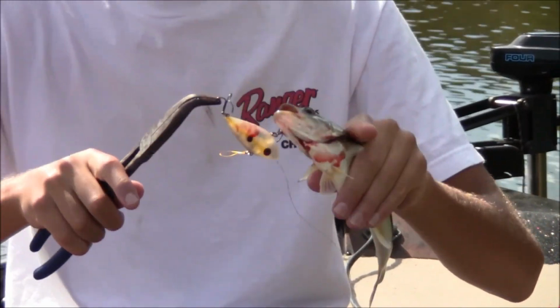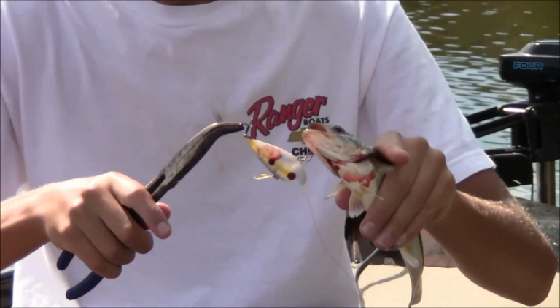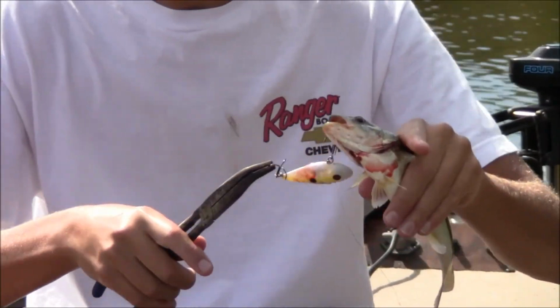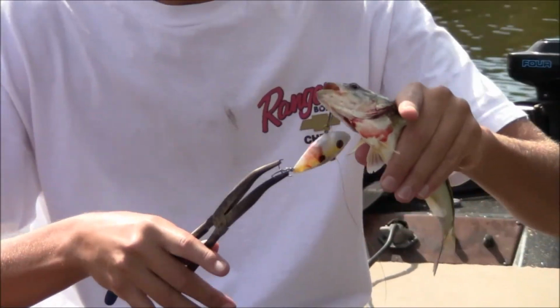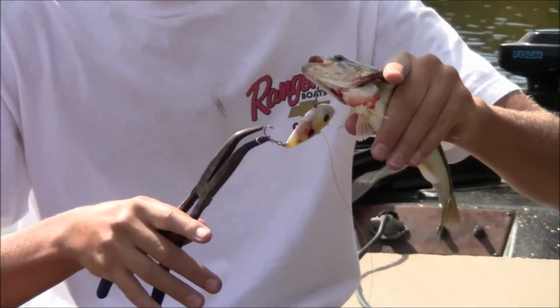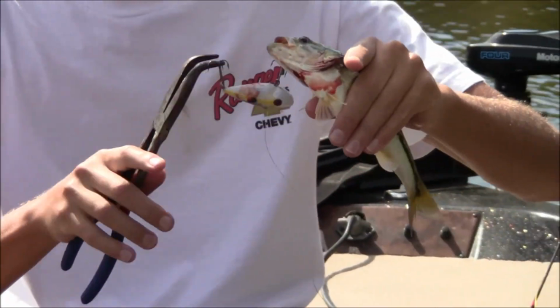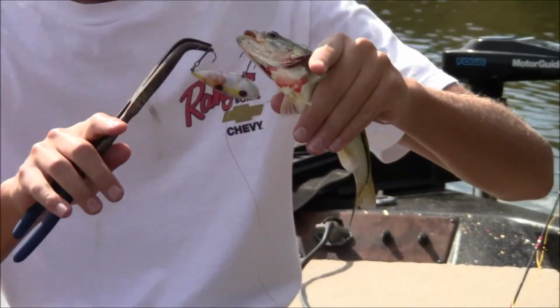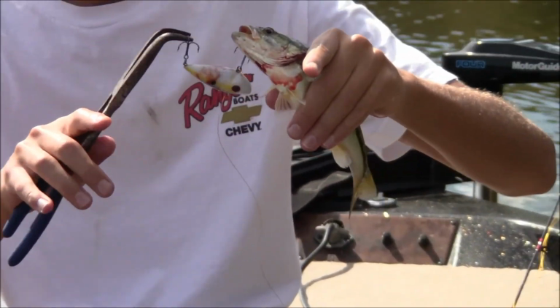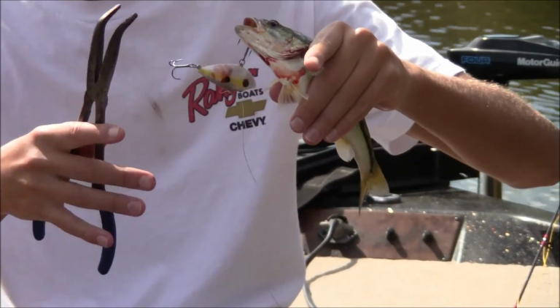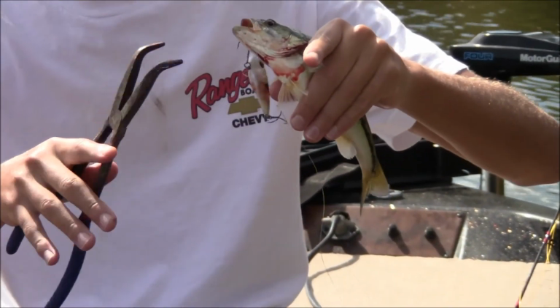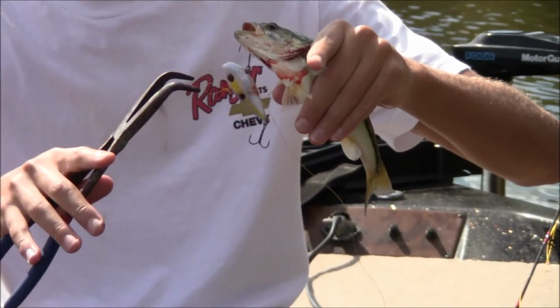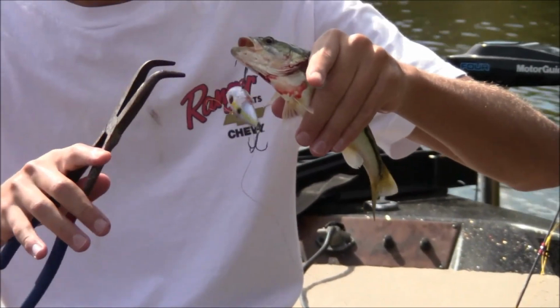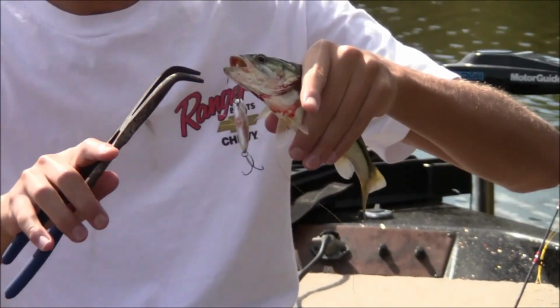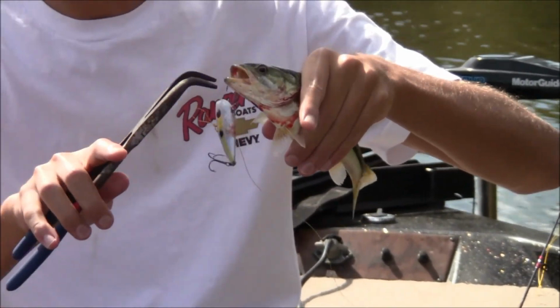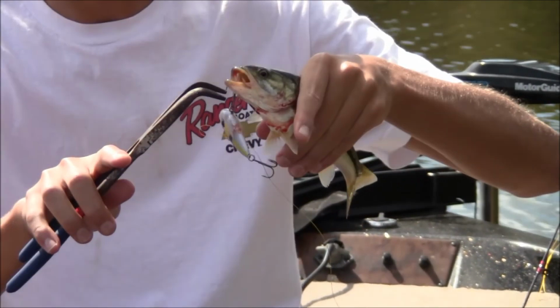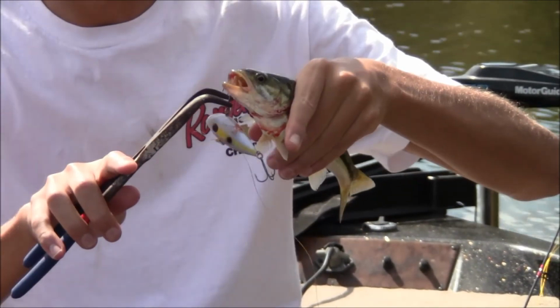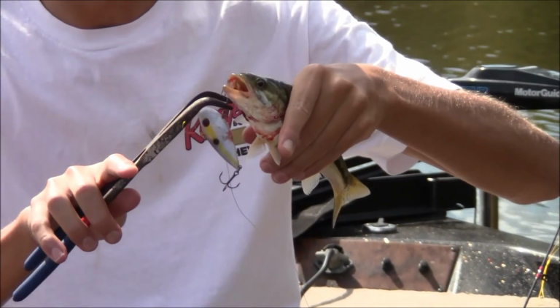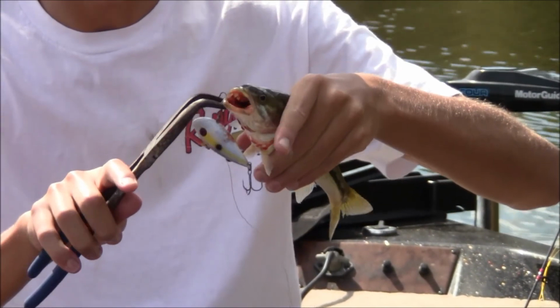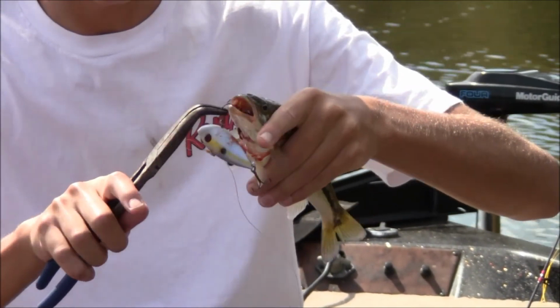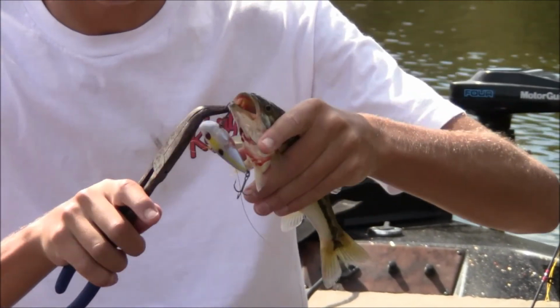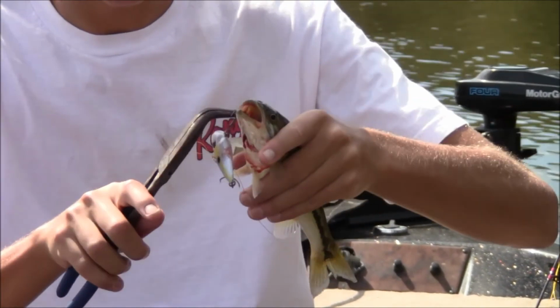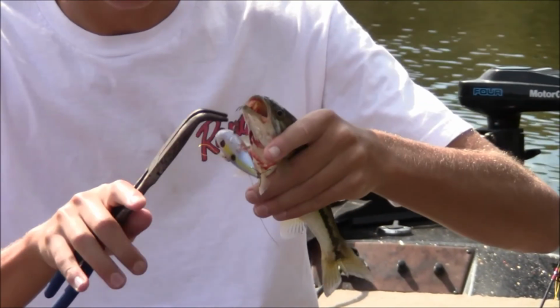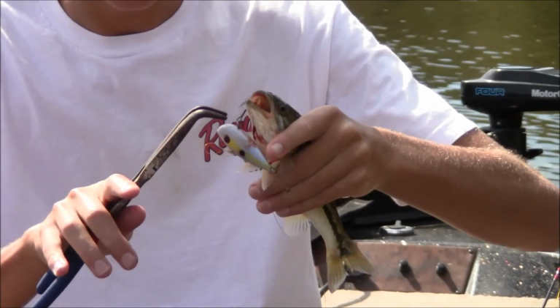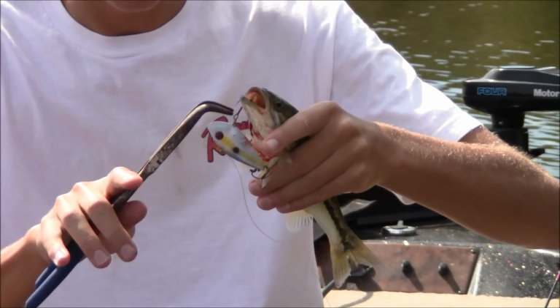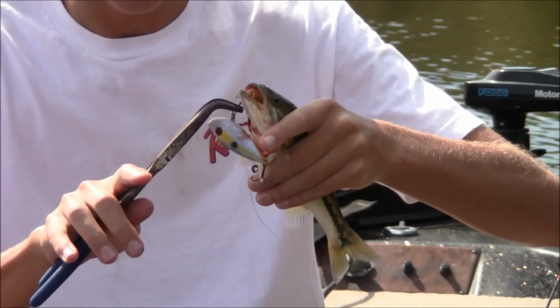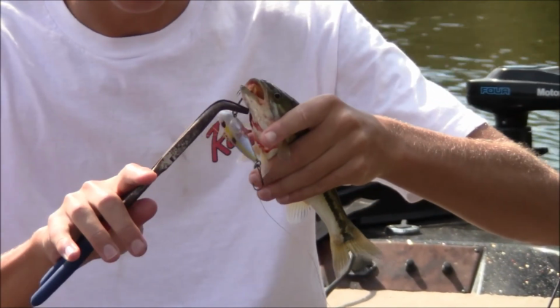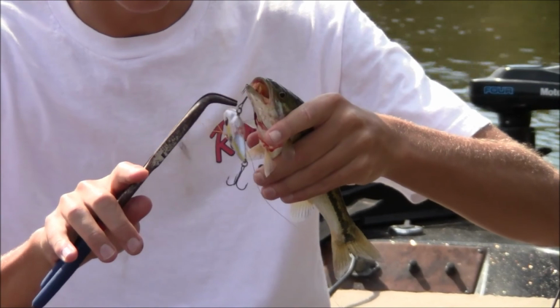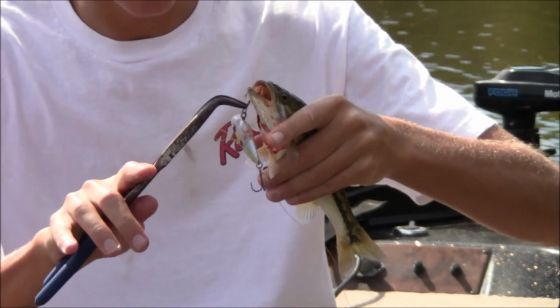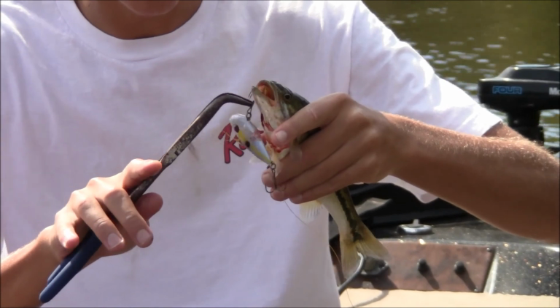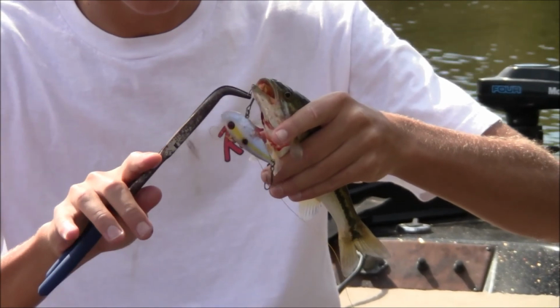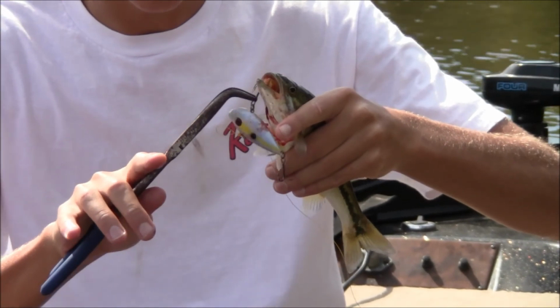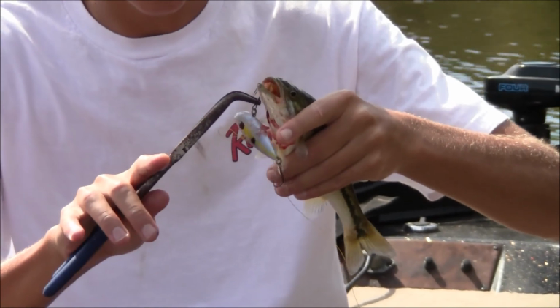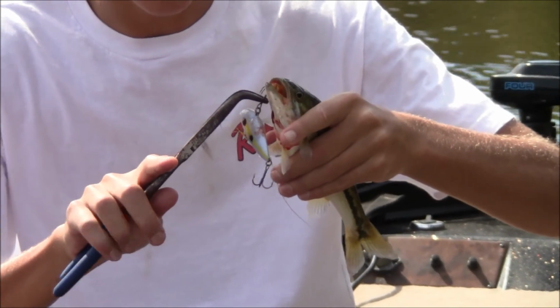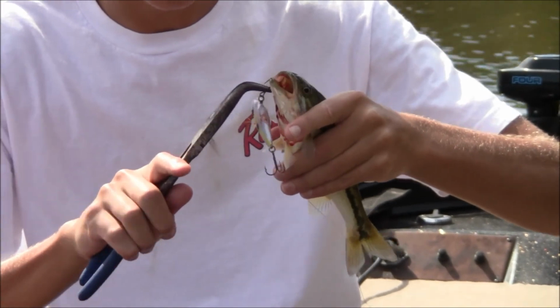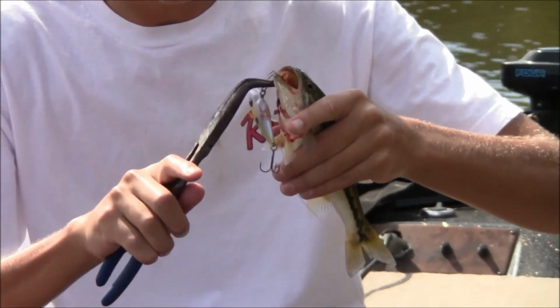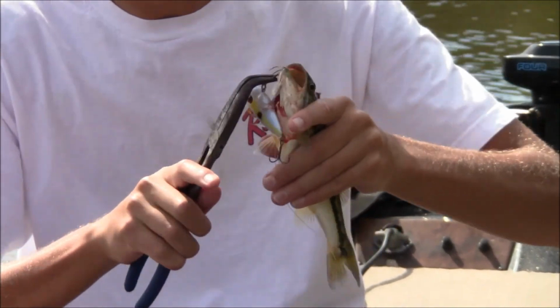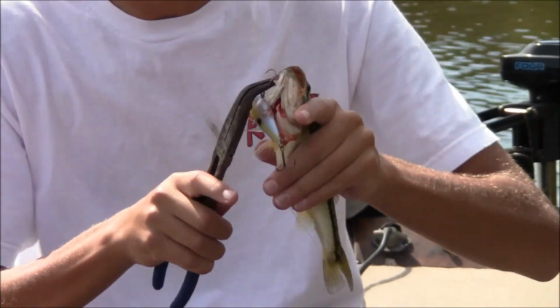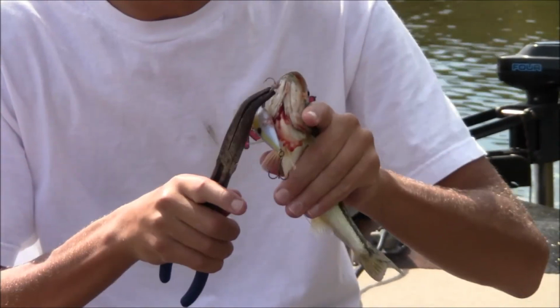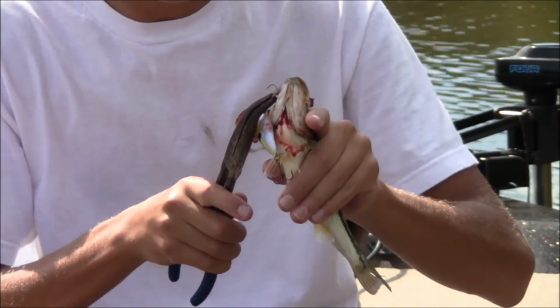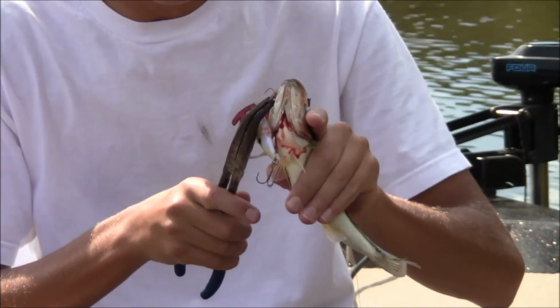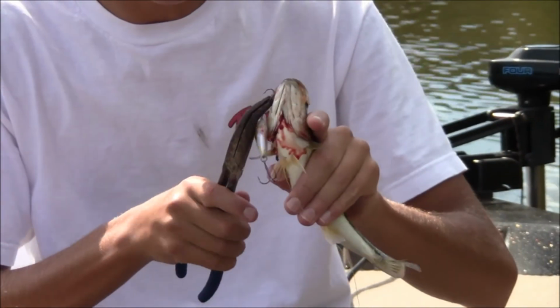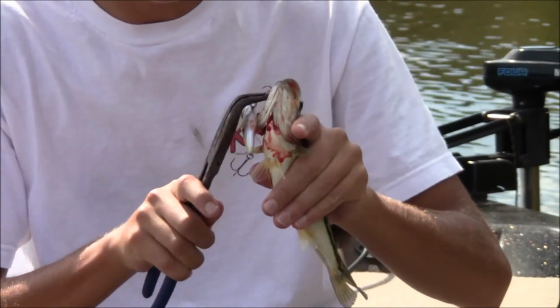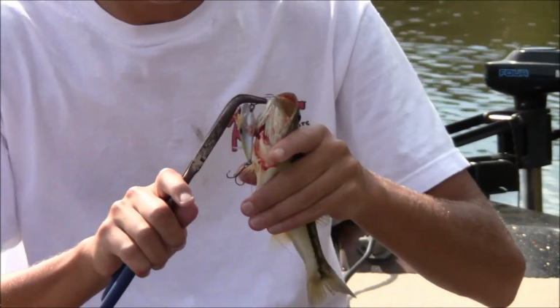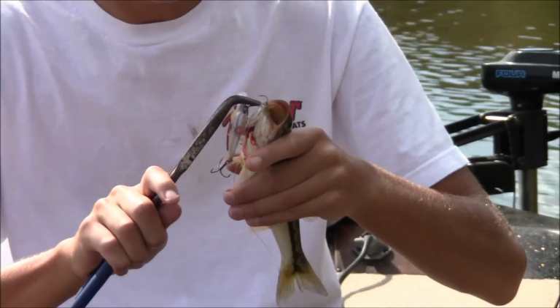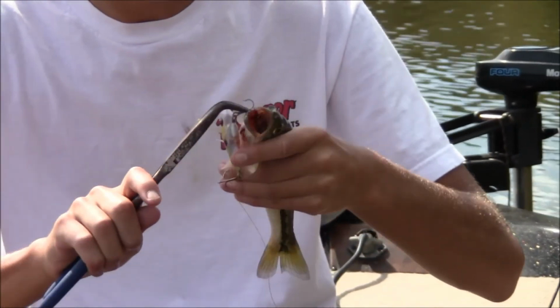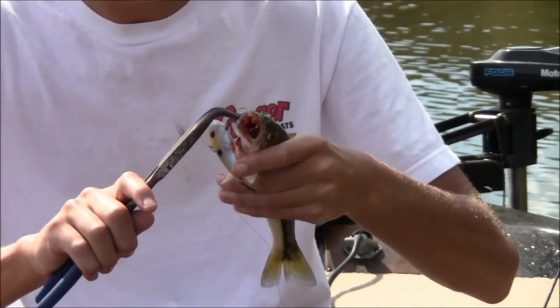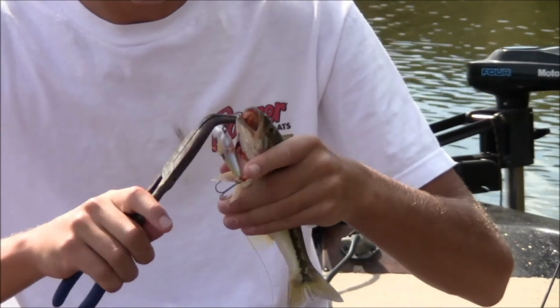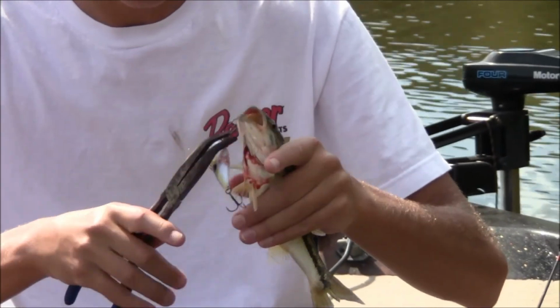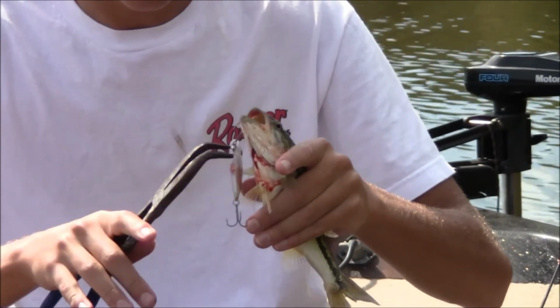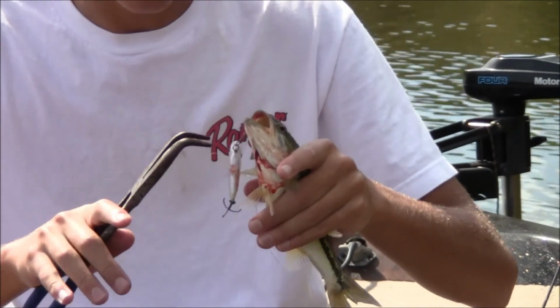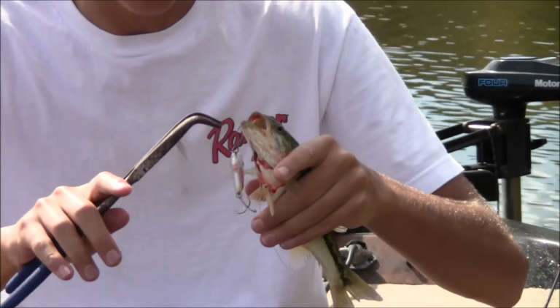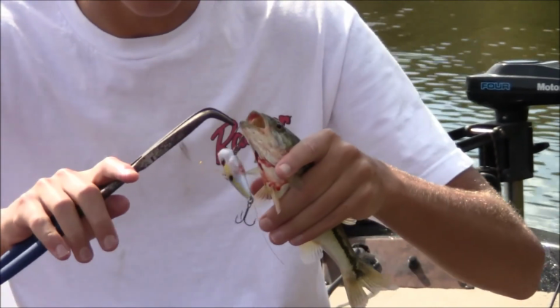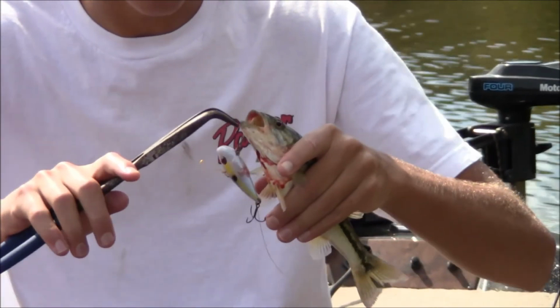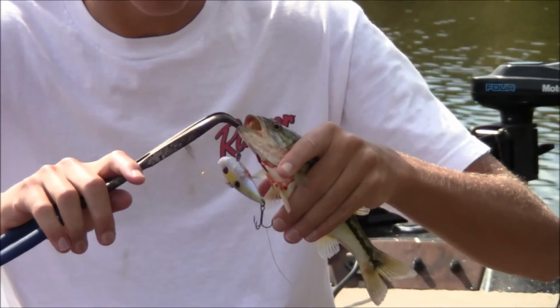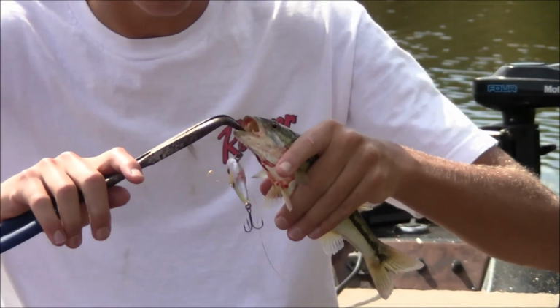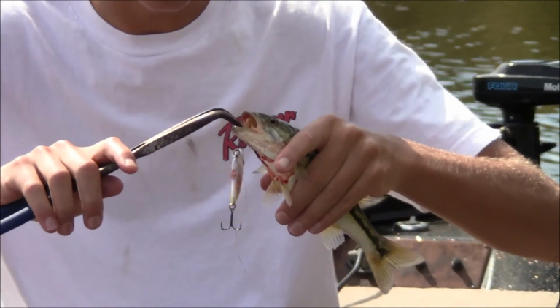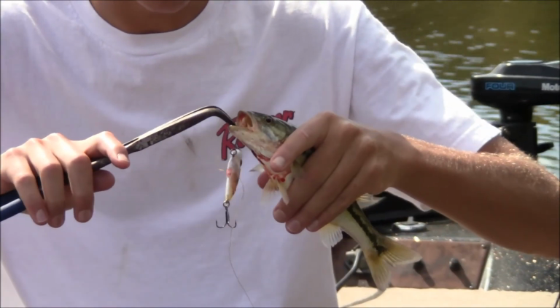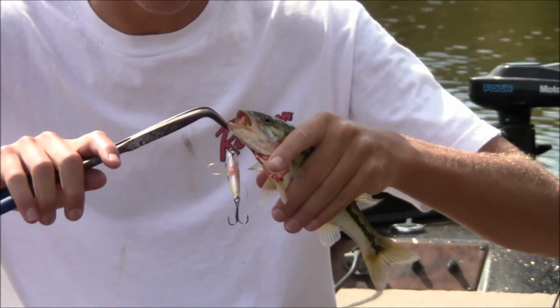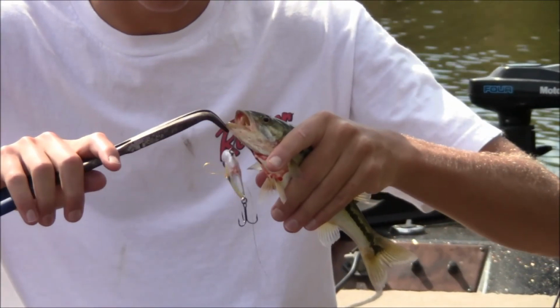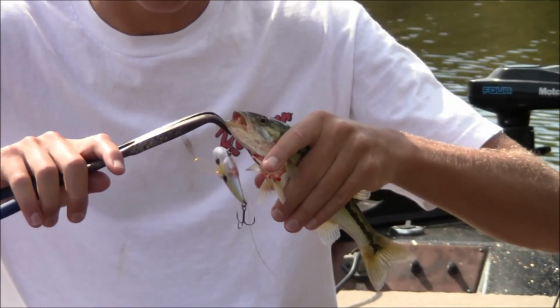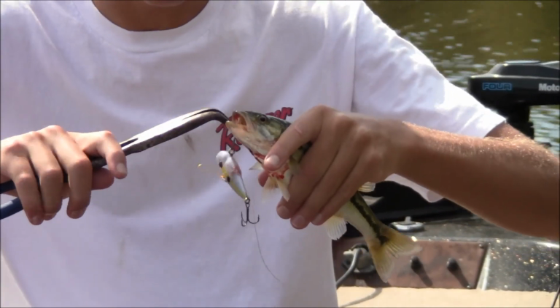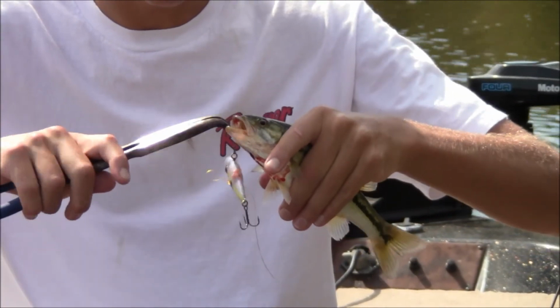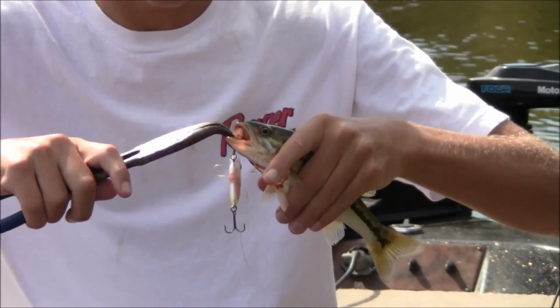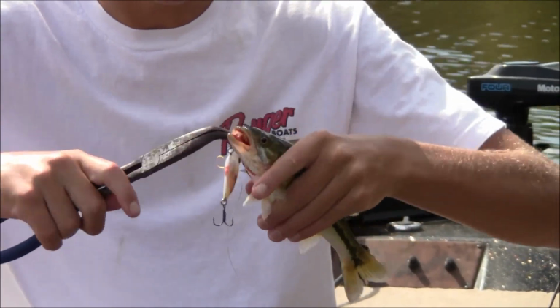We're always using shad colors - just your stereotypical fall pattern. Hopefully we'll get back to you with some more fish.